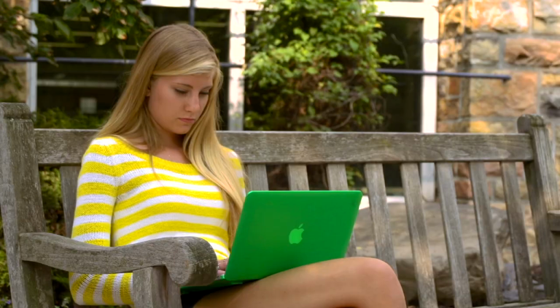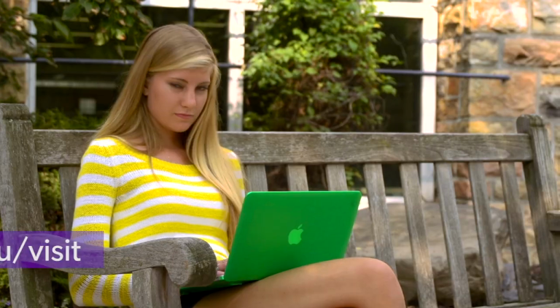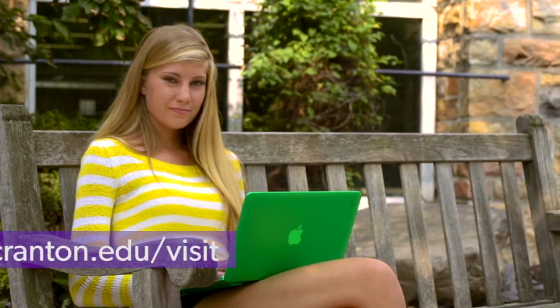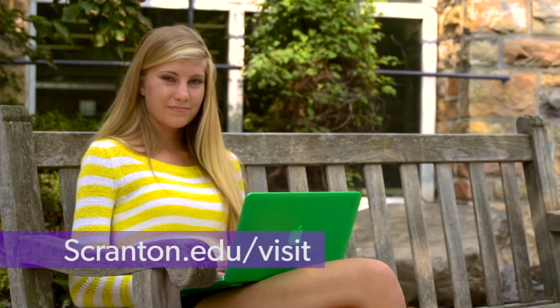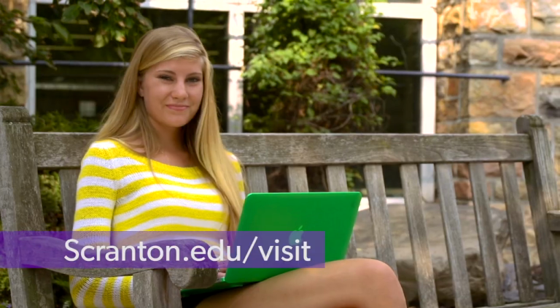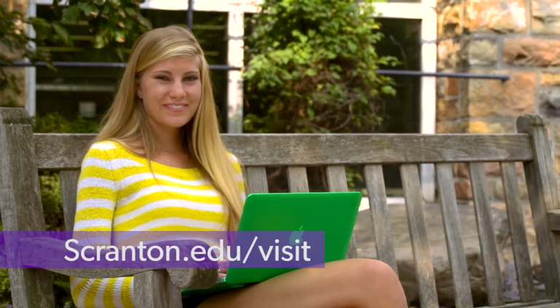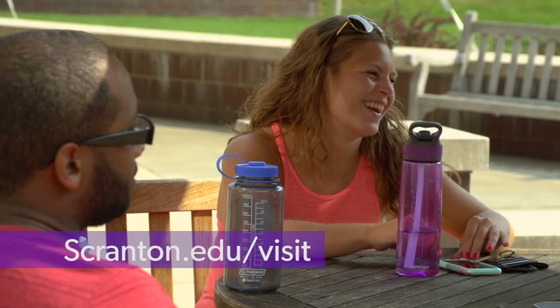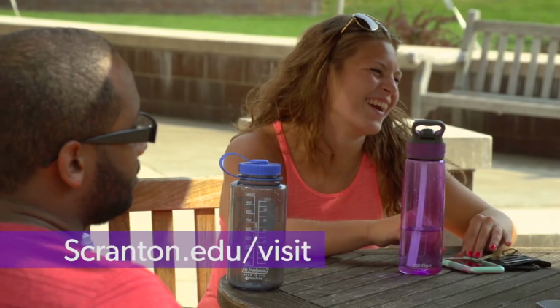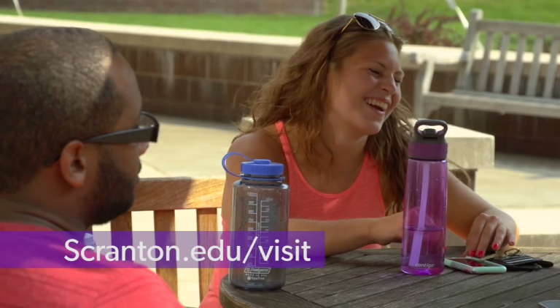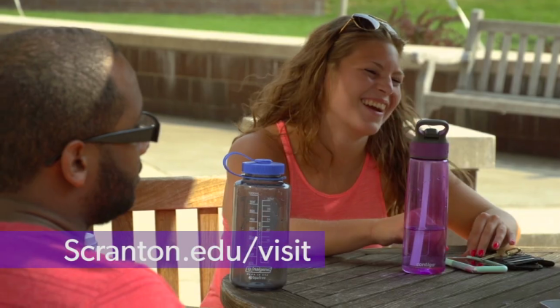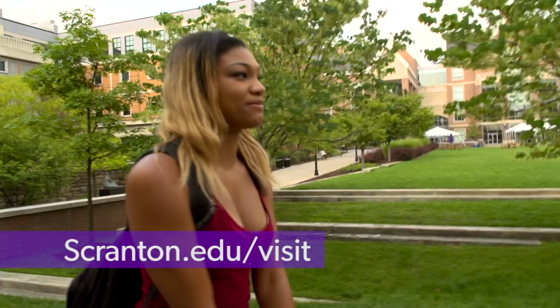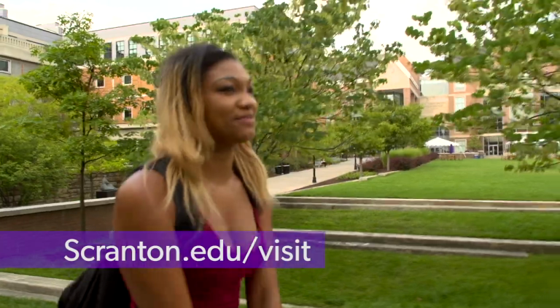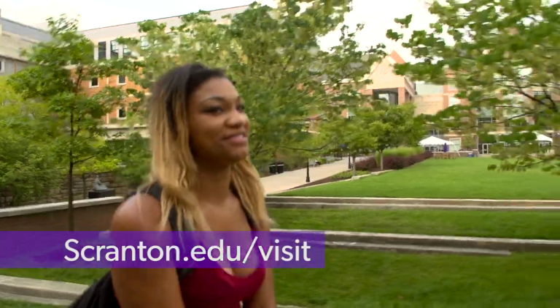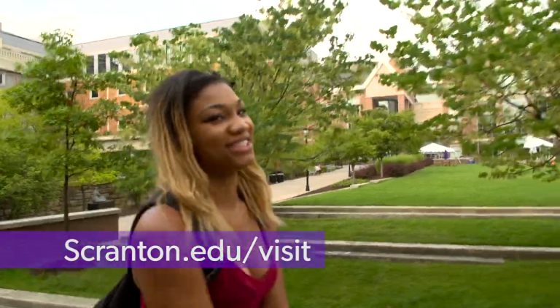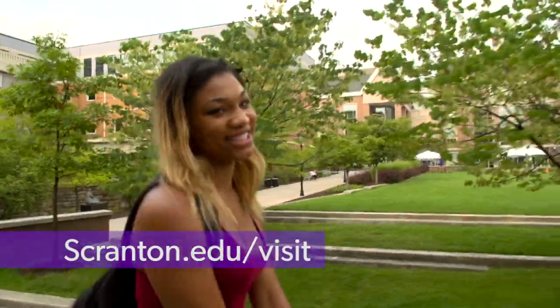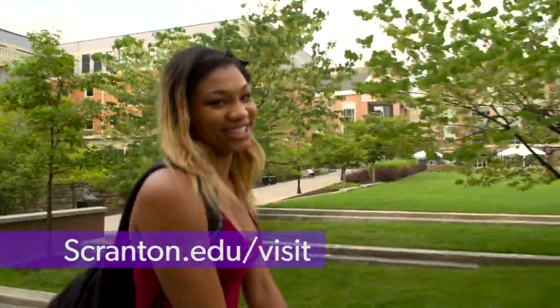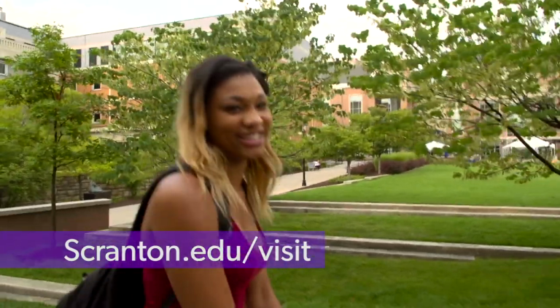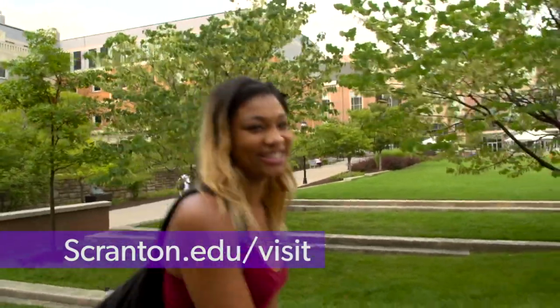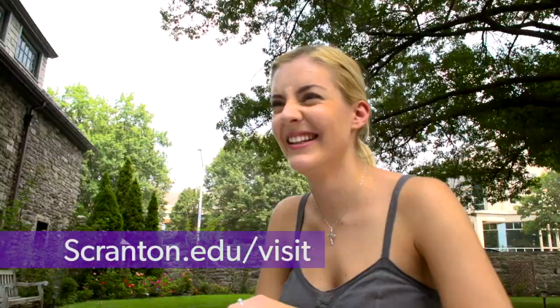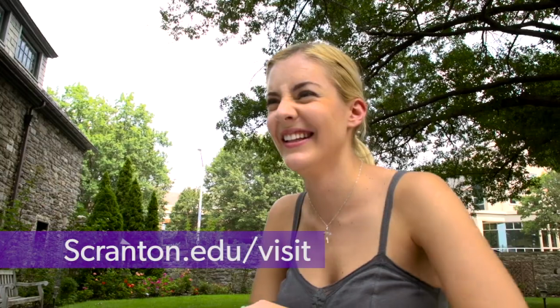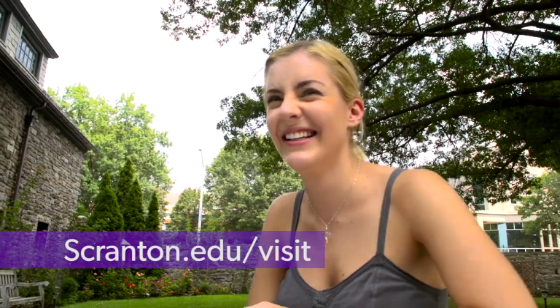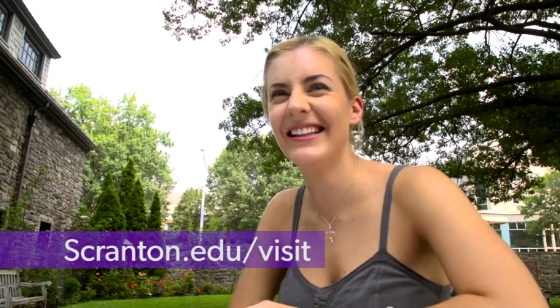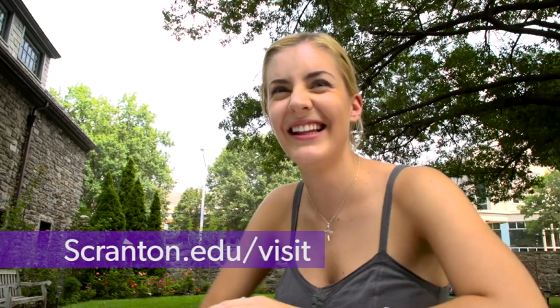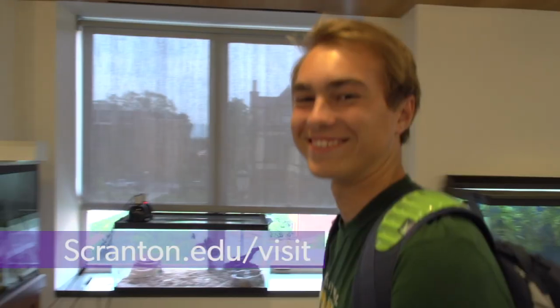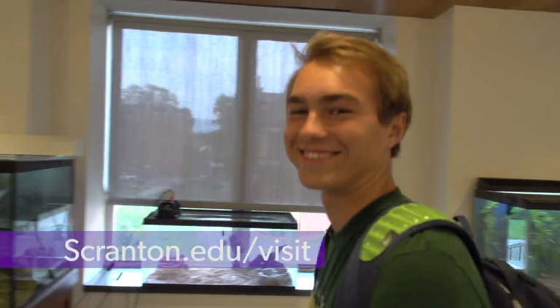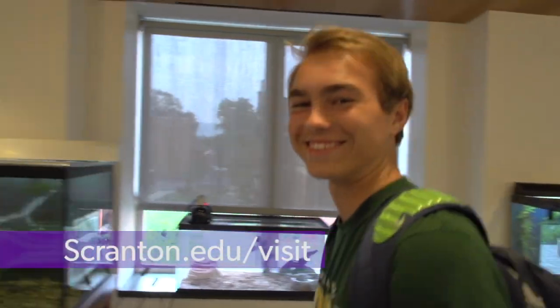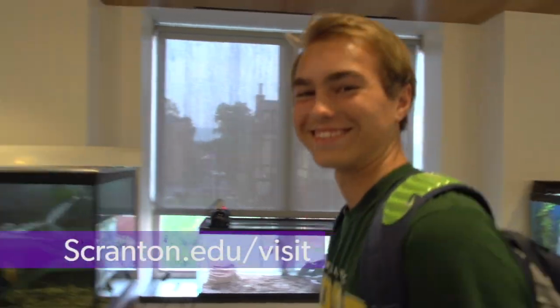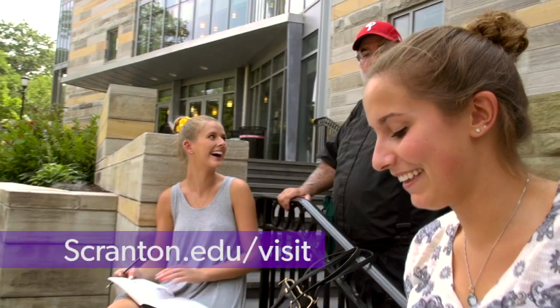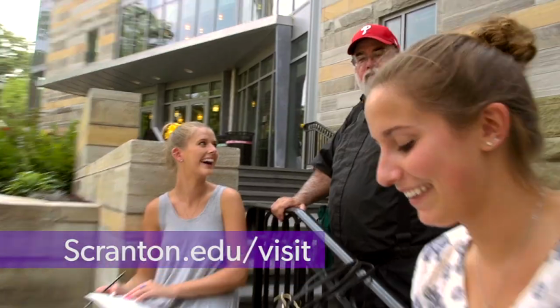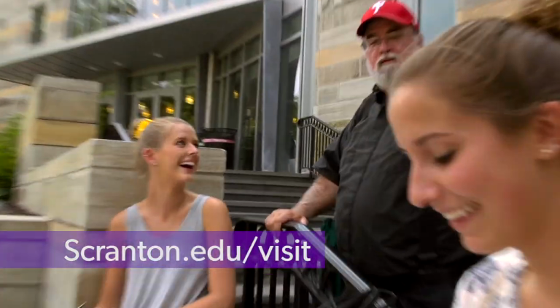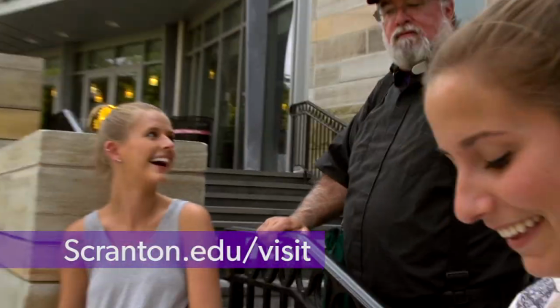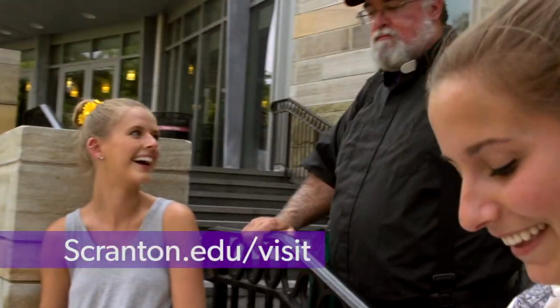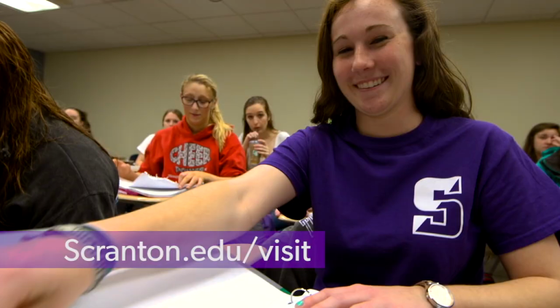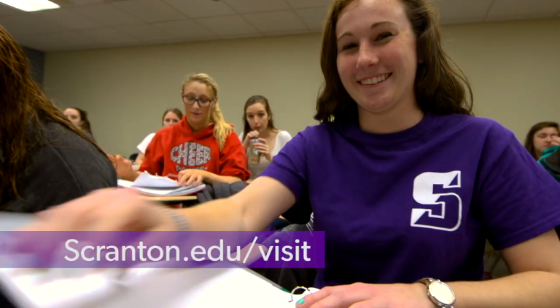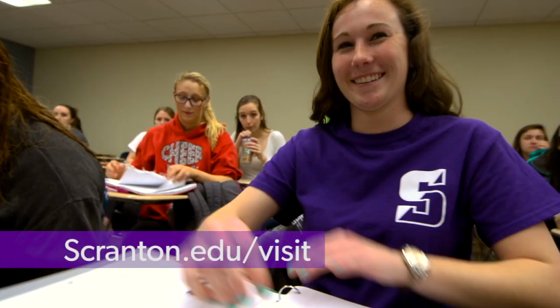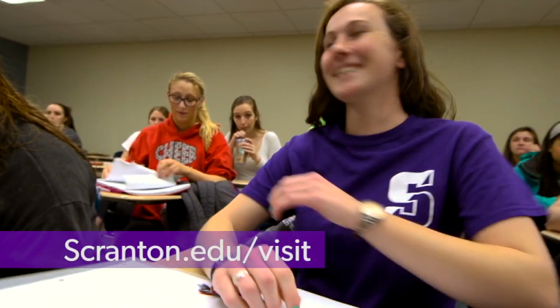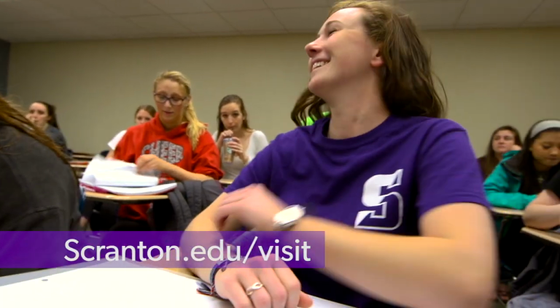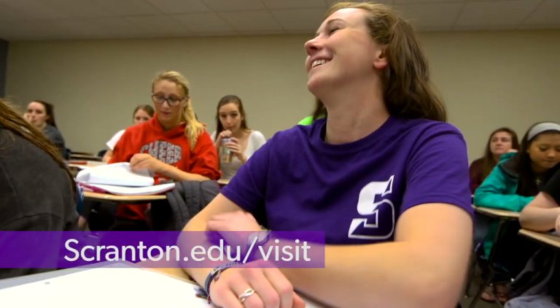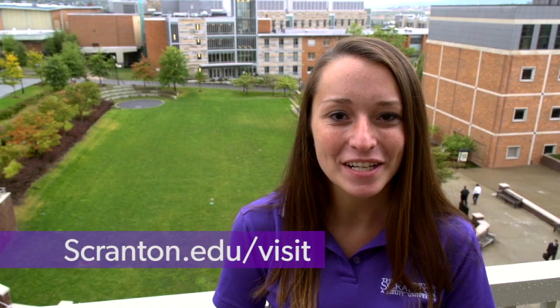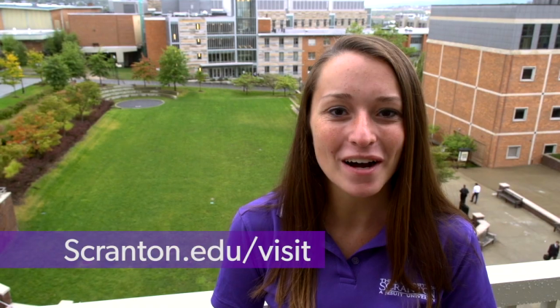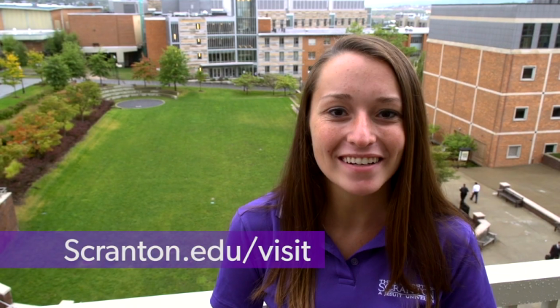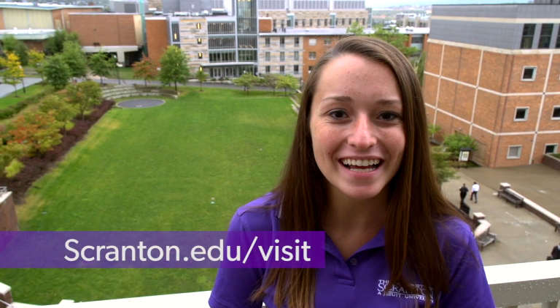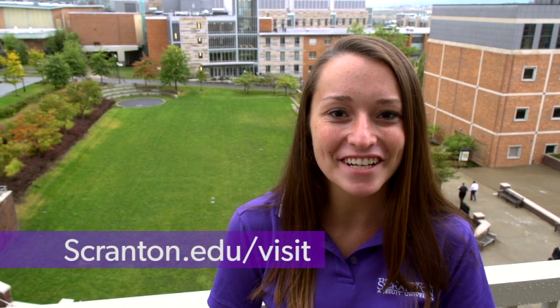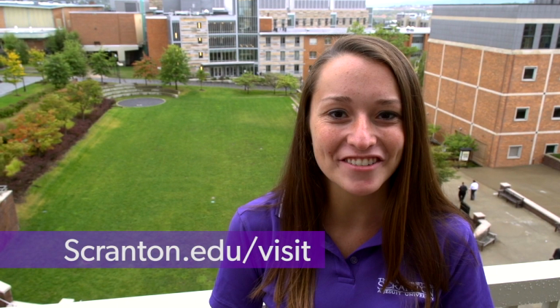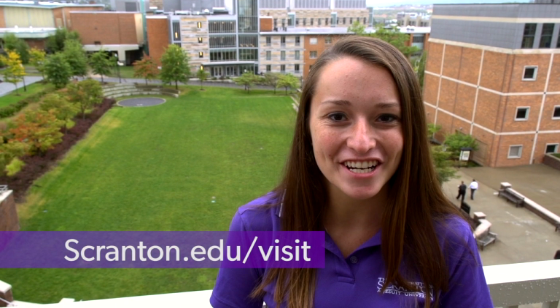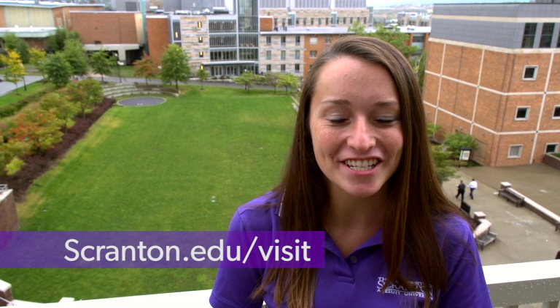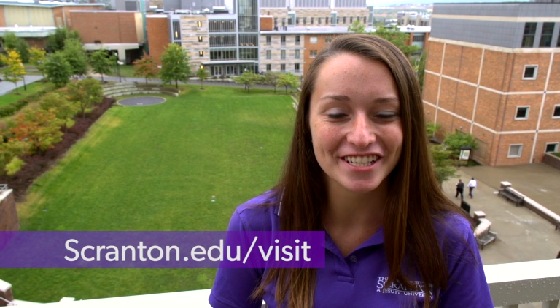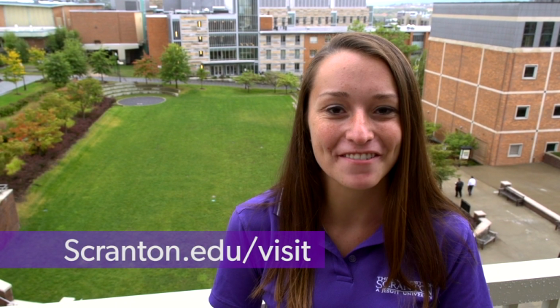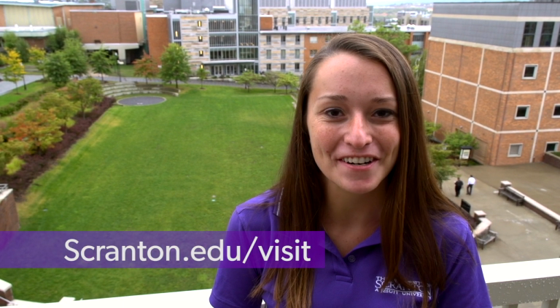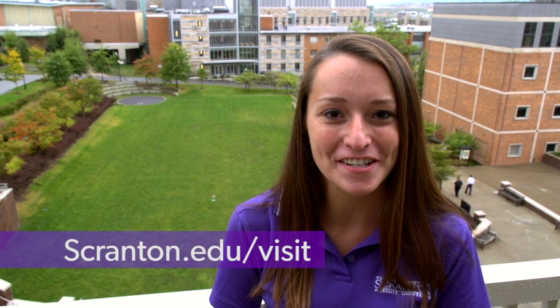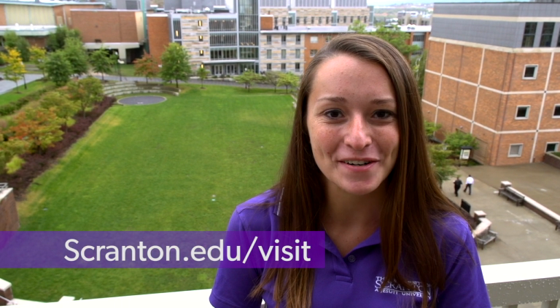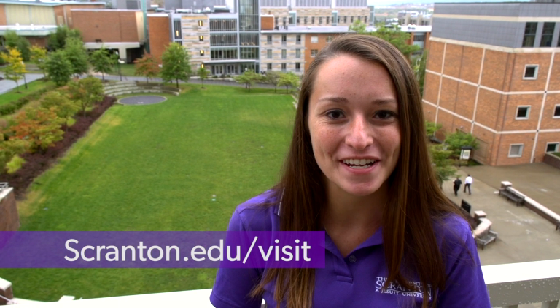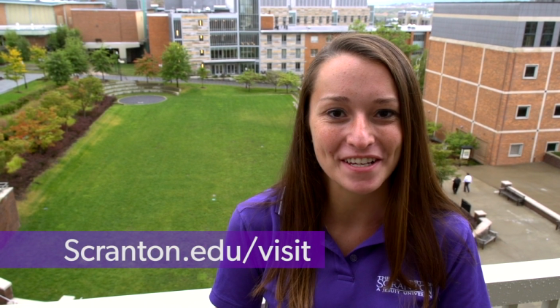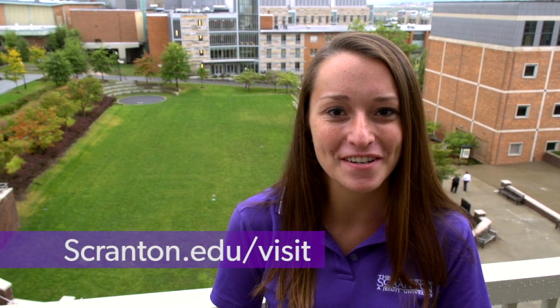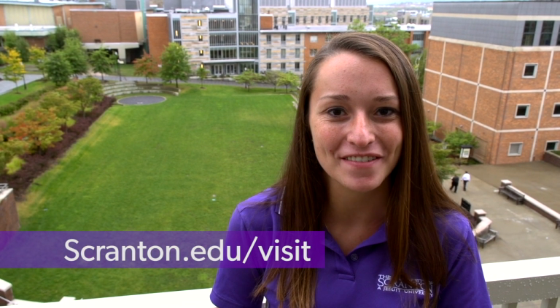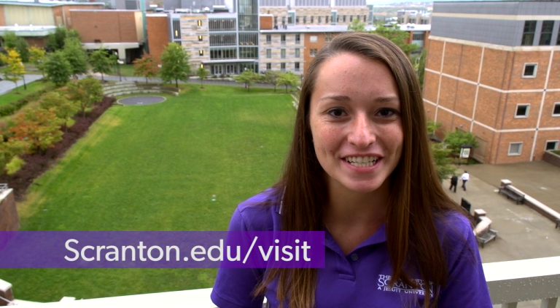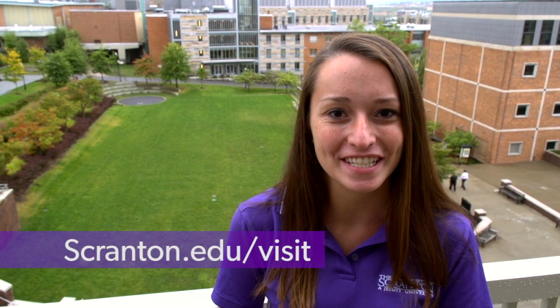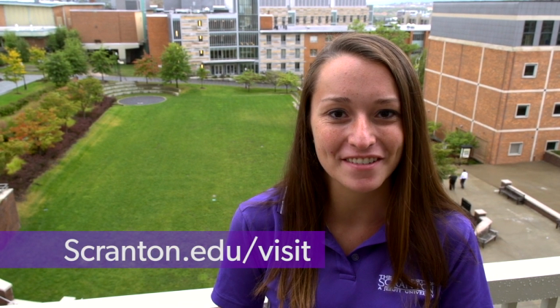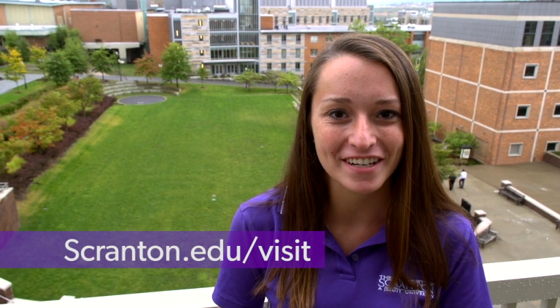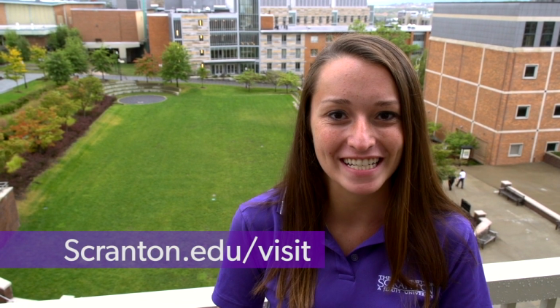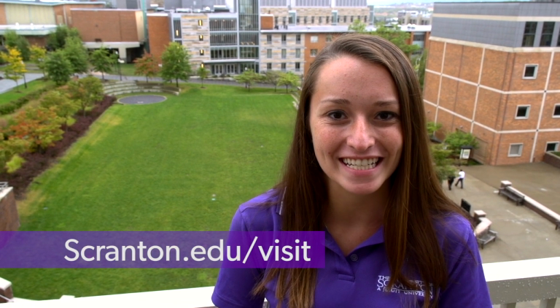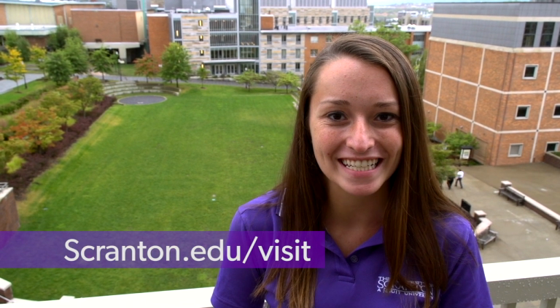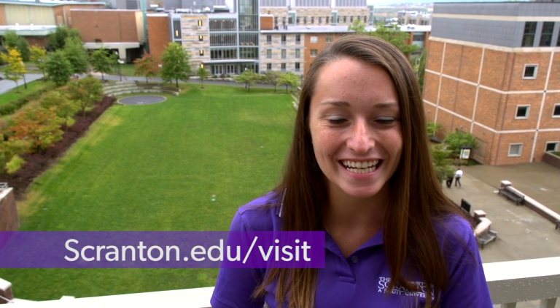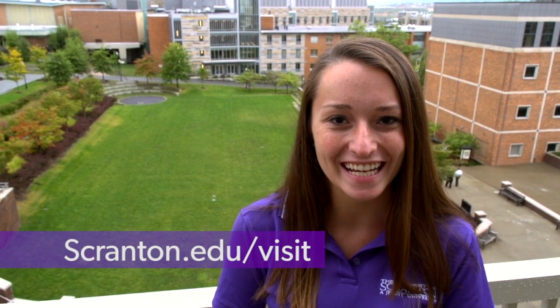I hope you enjoyed your tour of our beautiful campus. Now it's up to you to take the next step. Go online and register for a tour at the University of Scranton today.